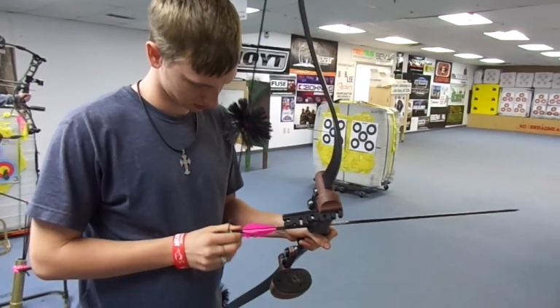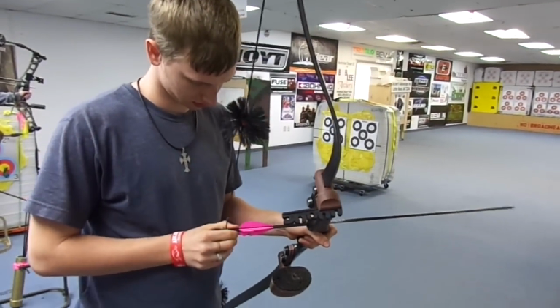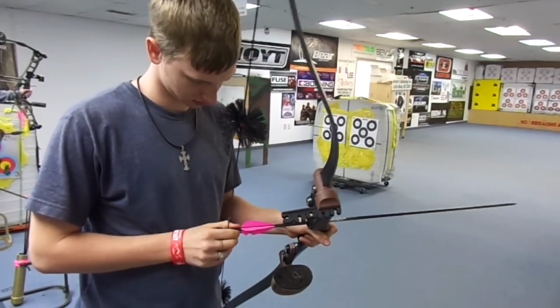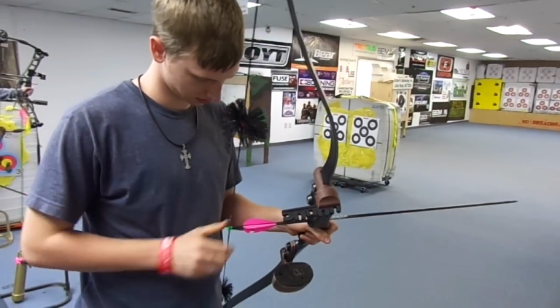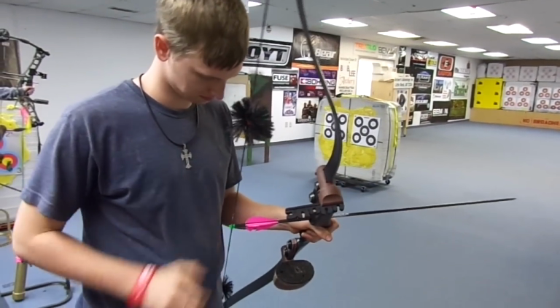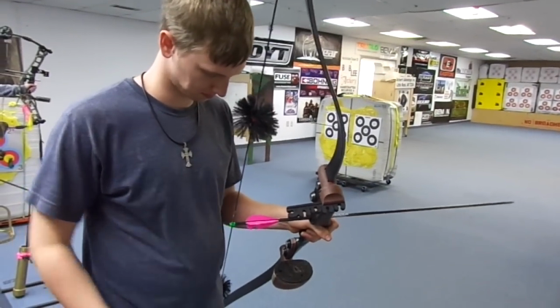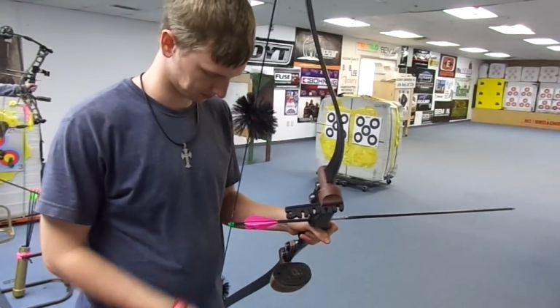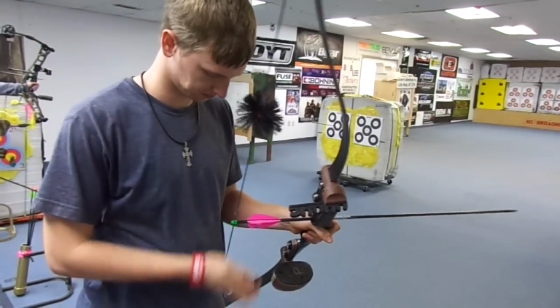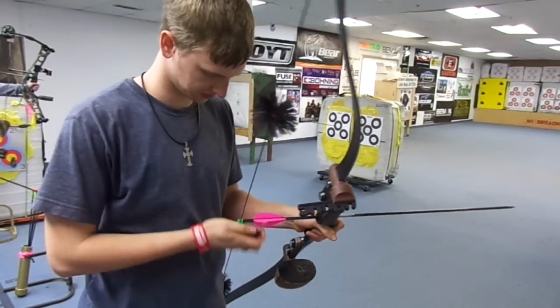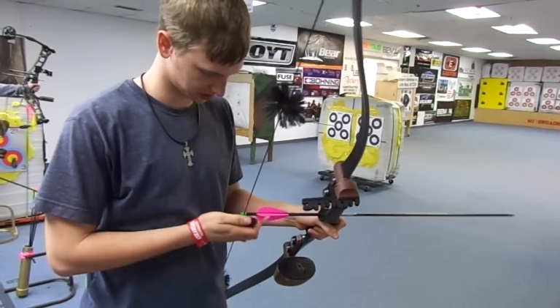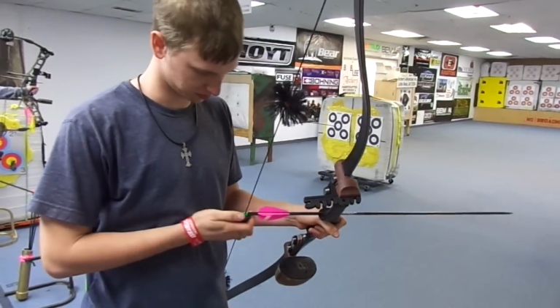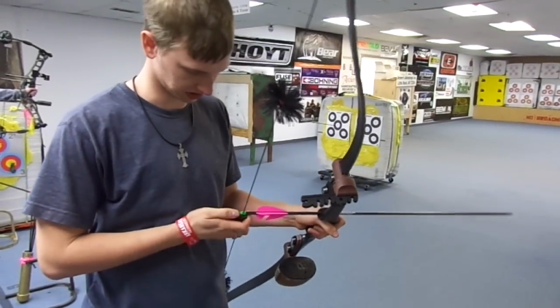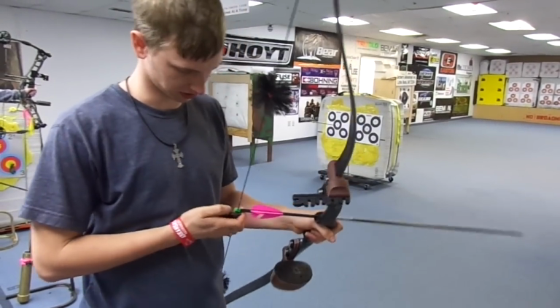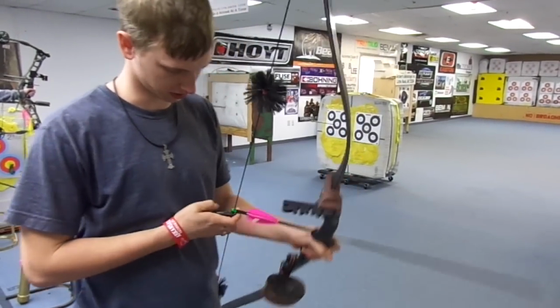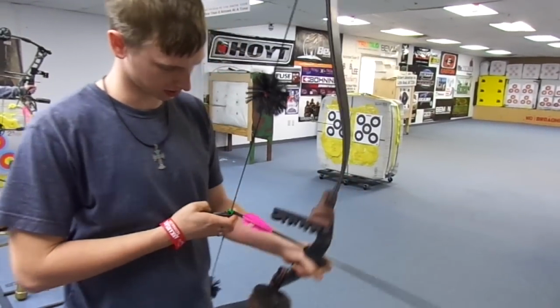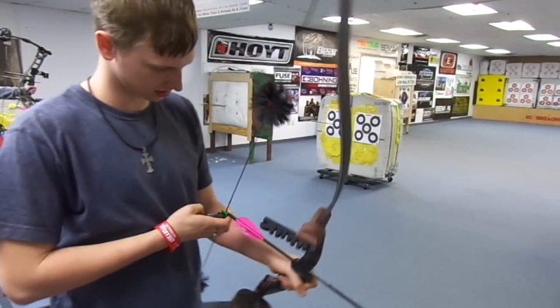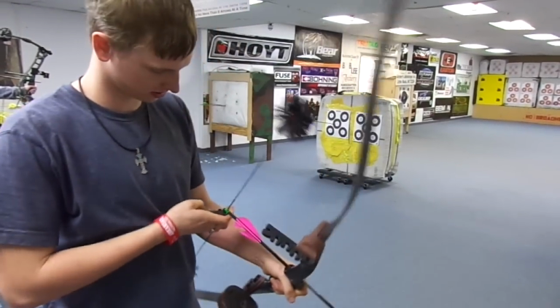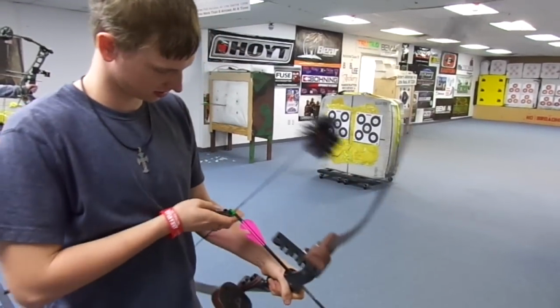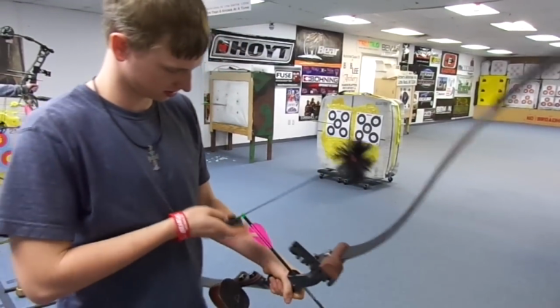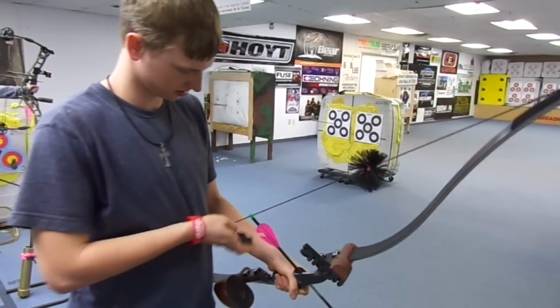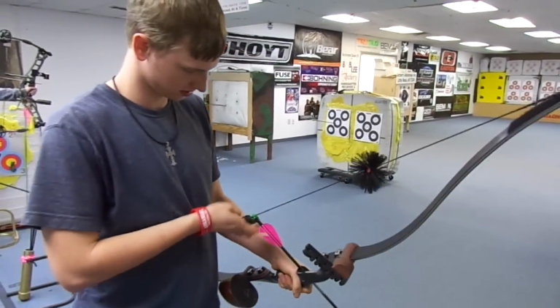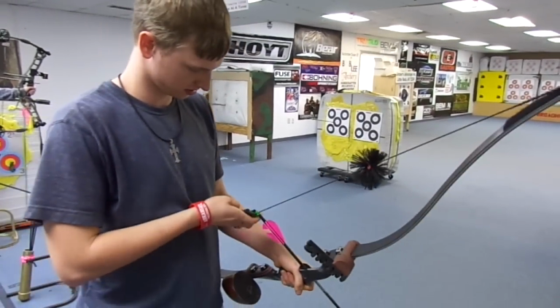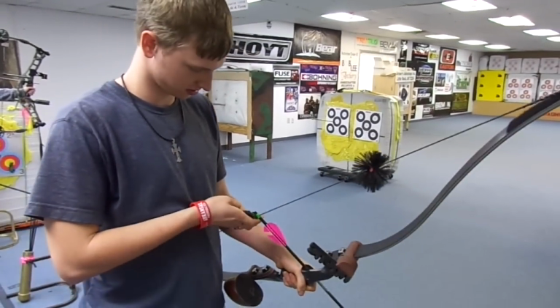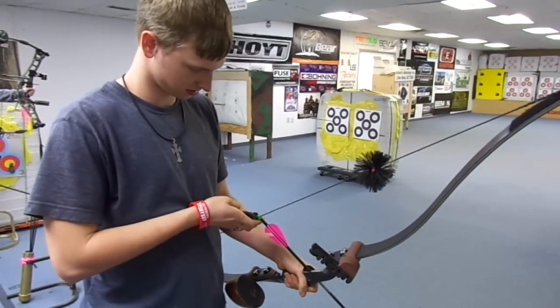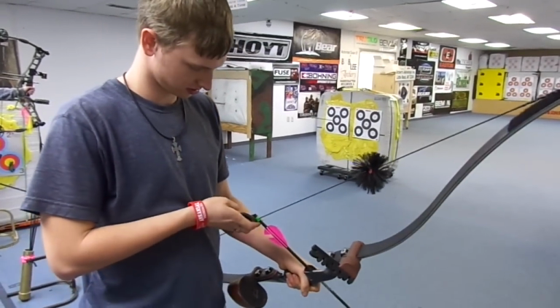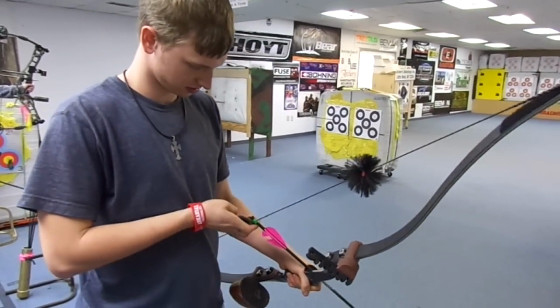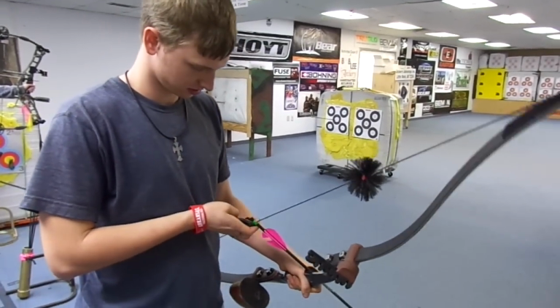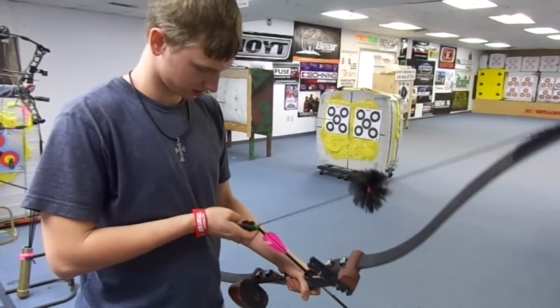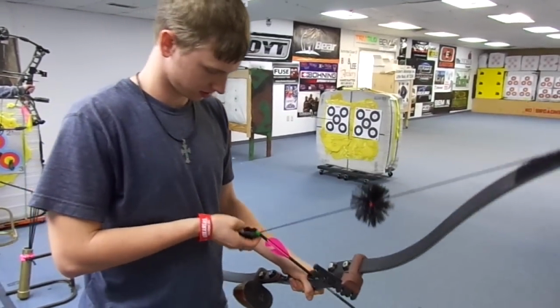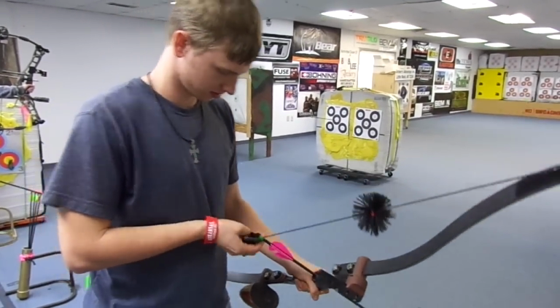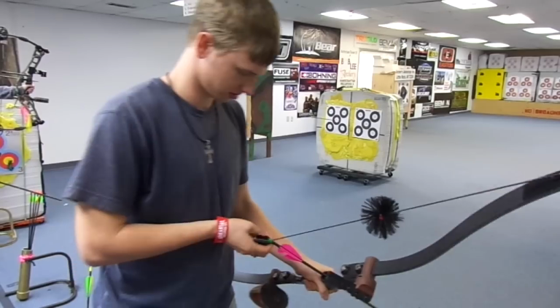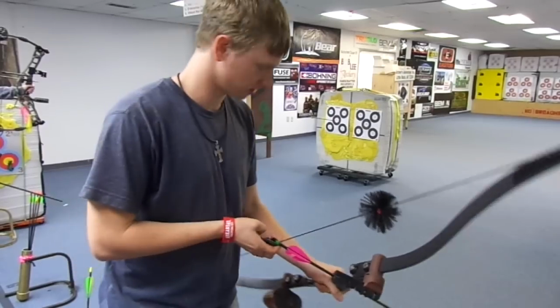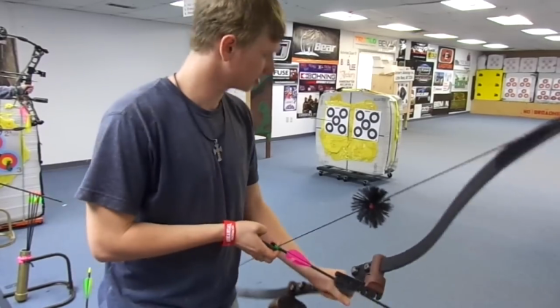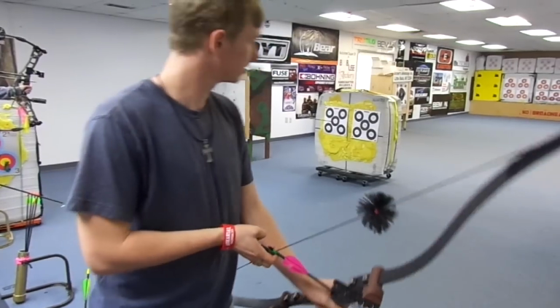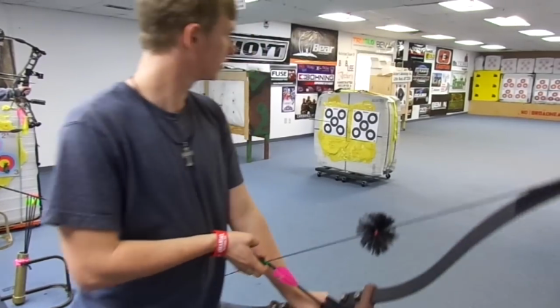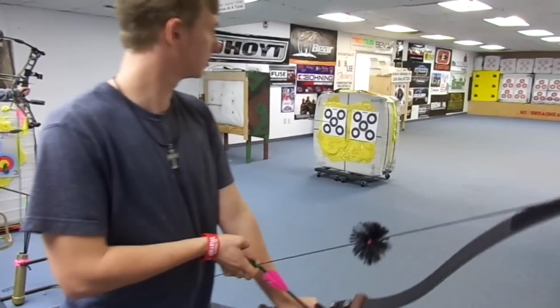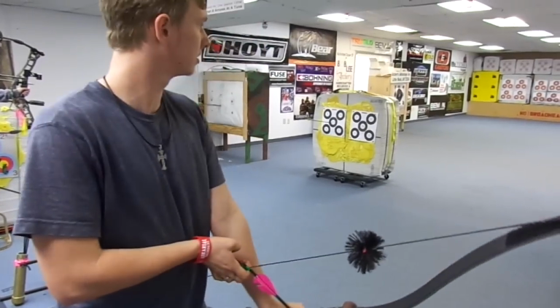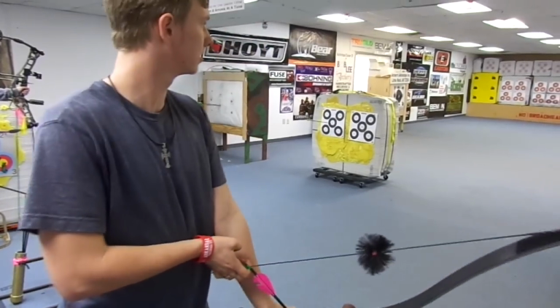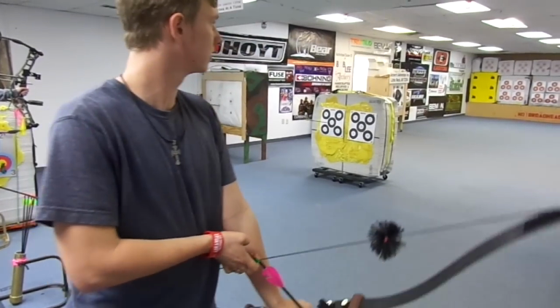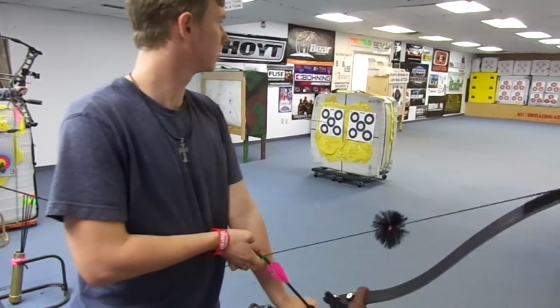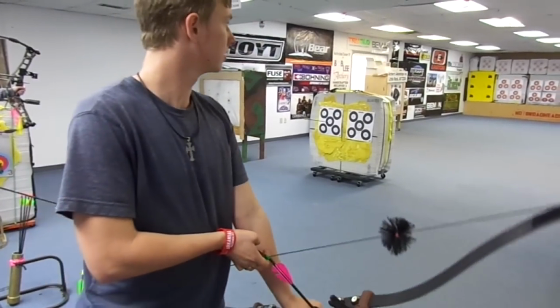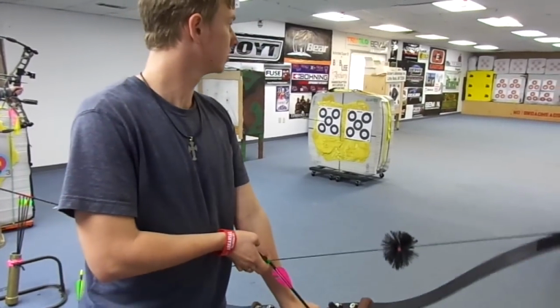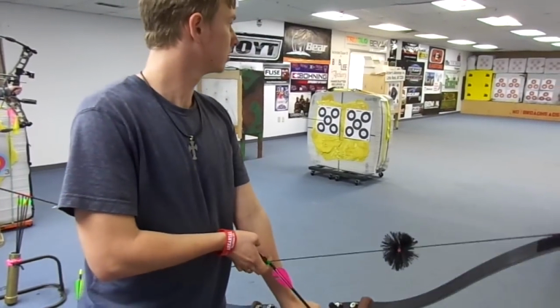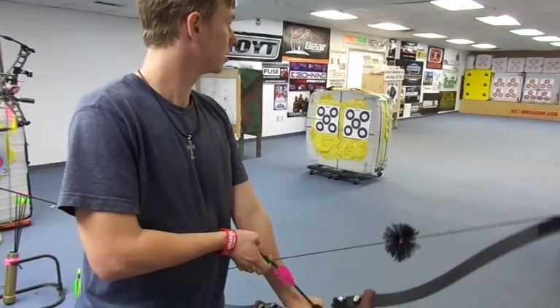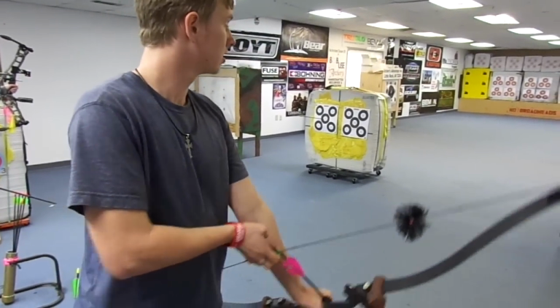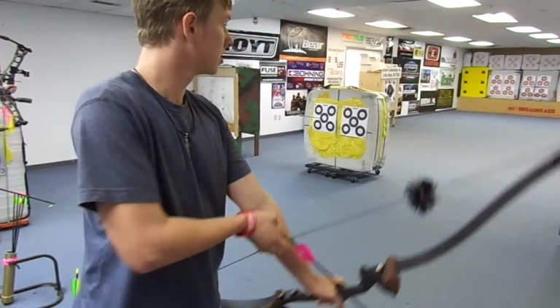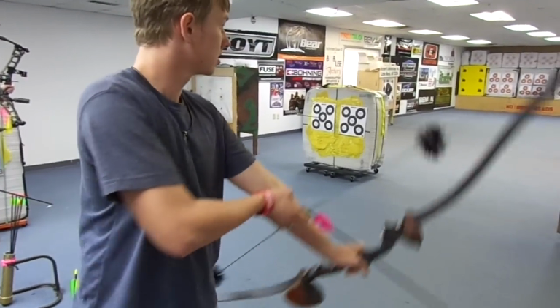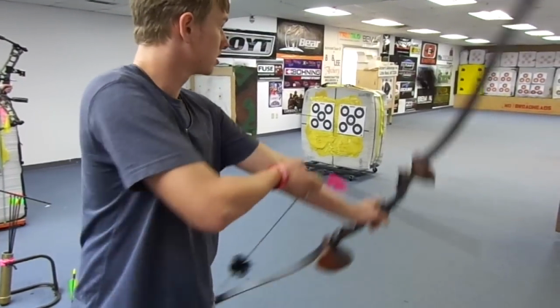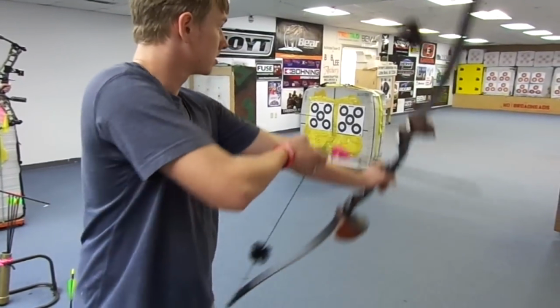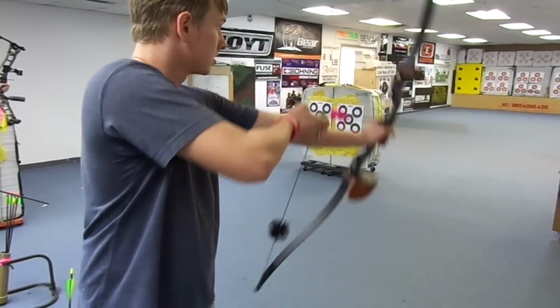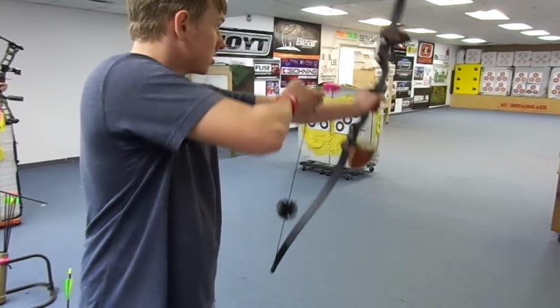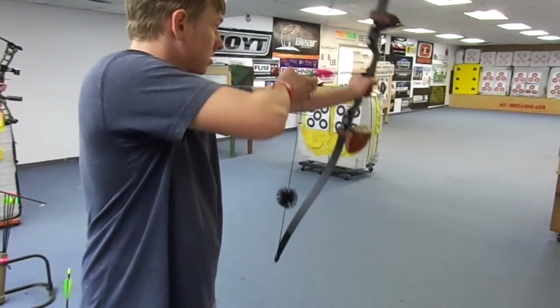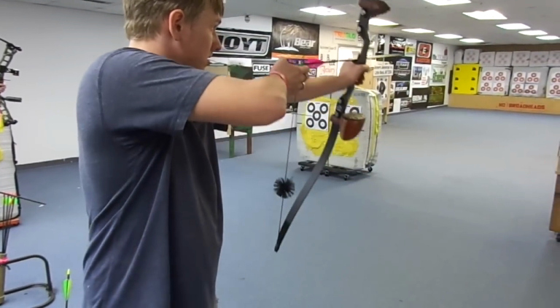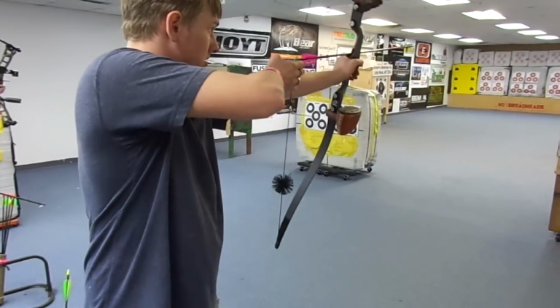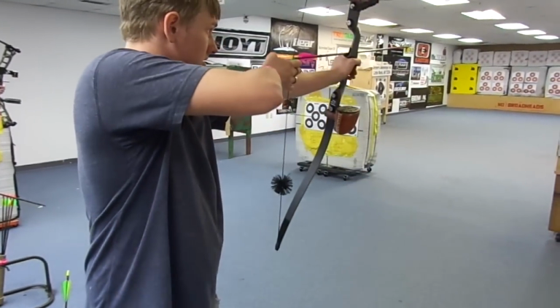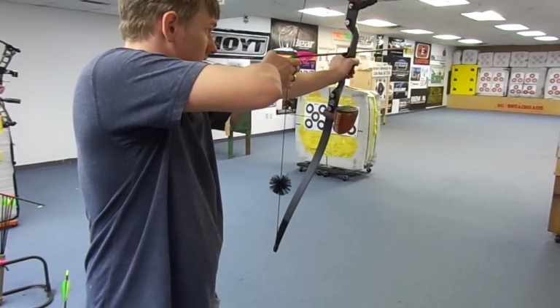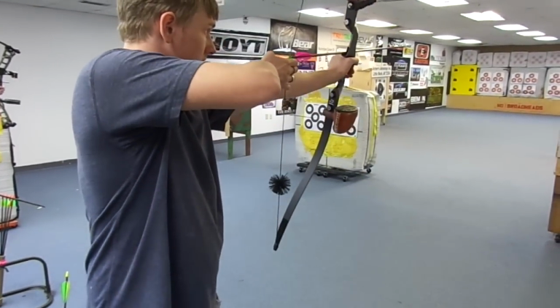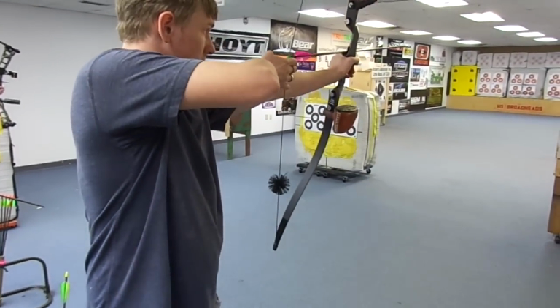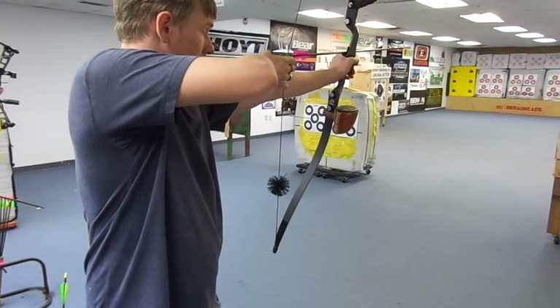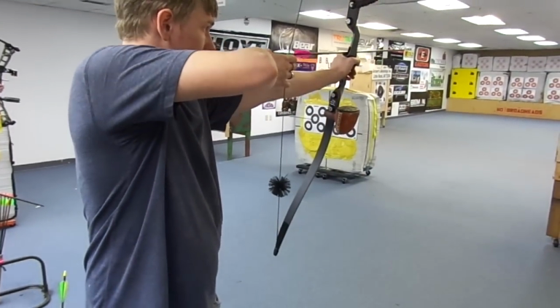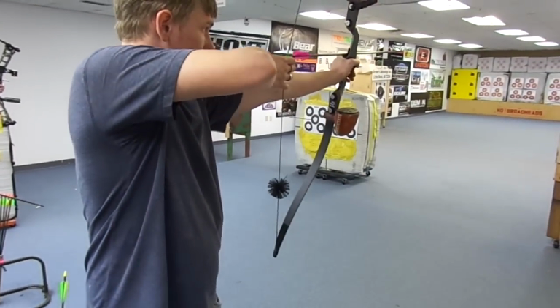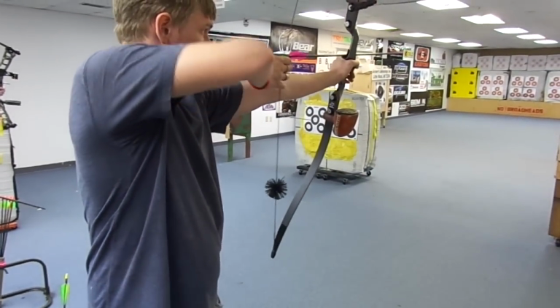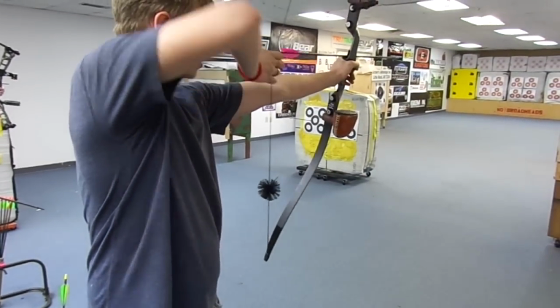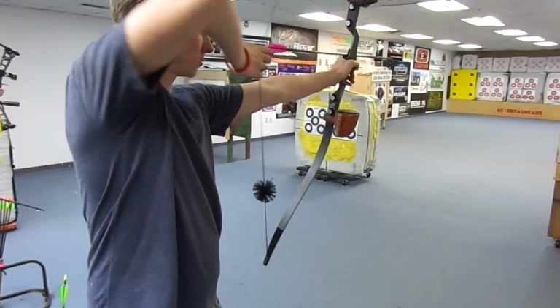Alright, there you go. A speed knock. Boom kick.